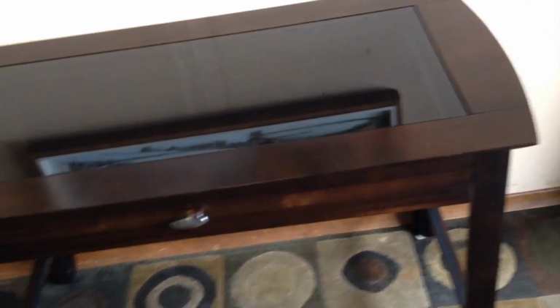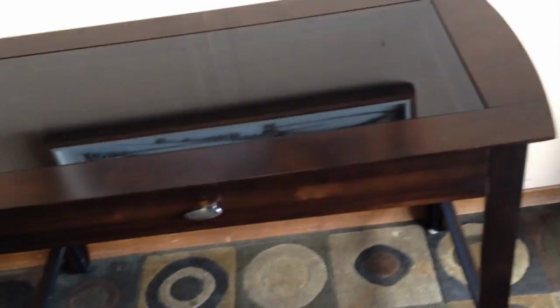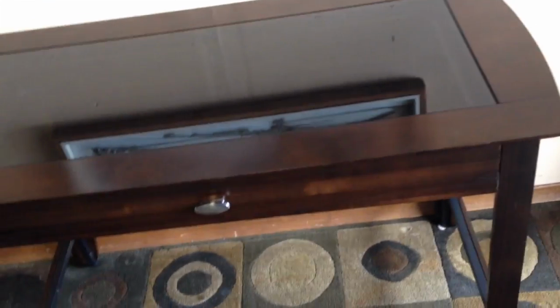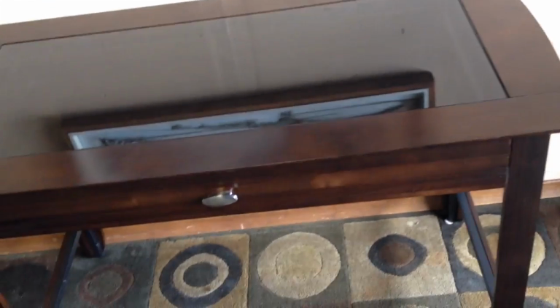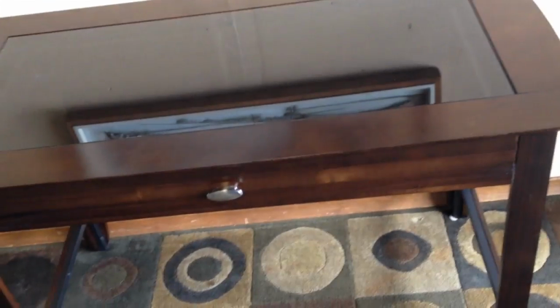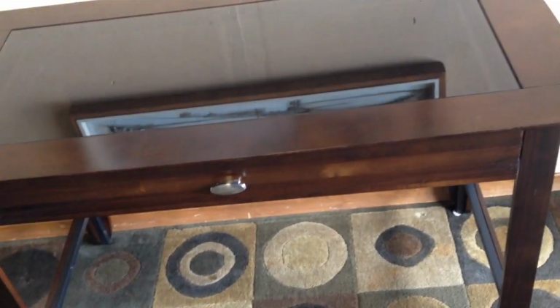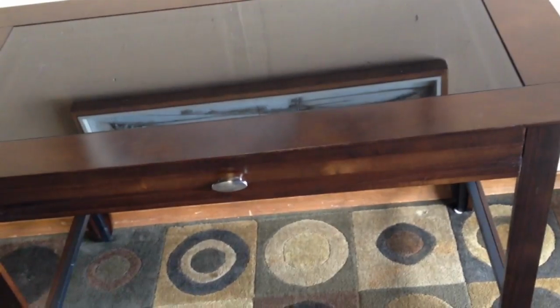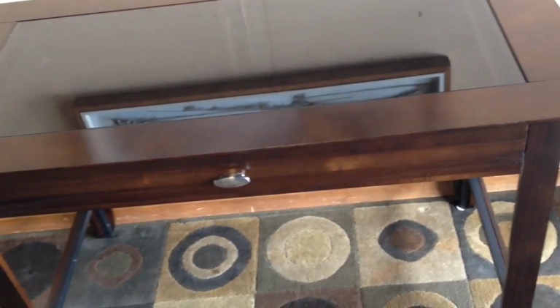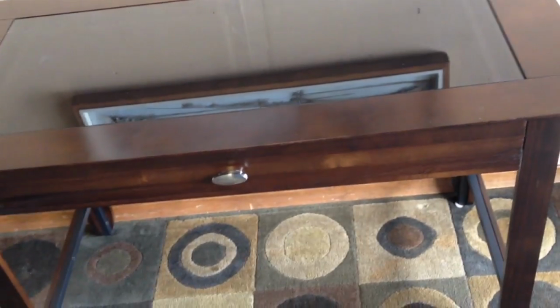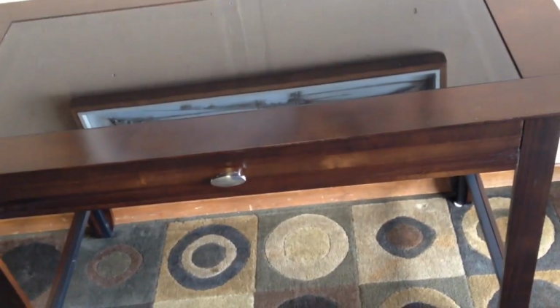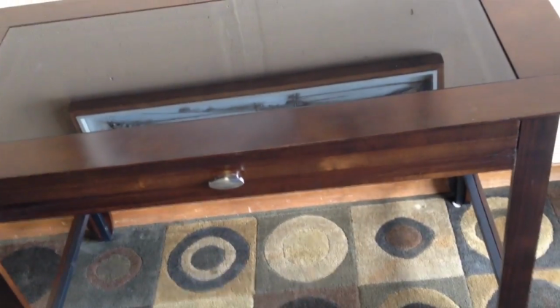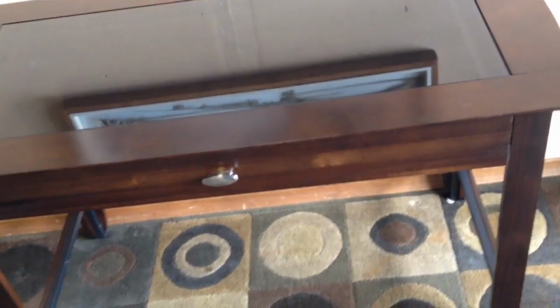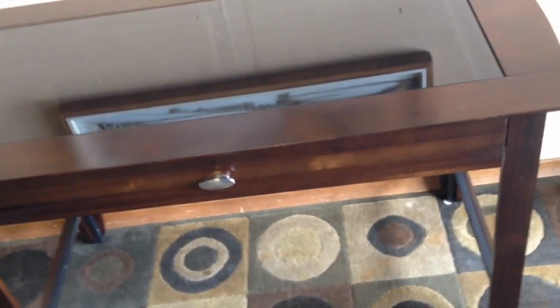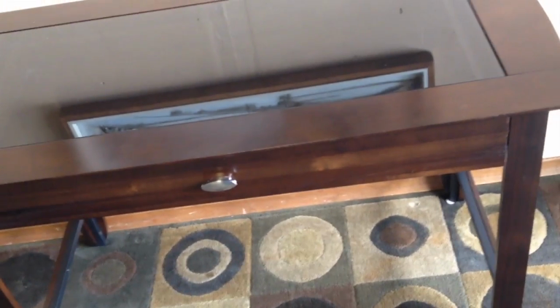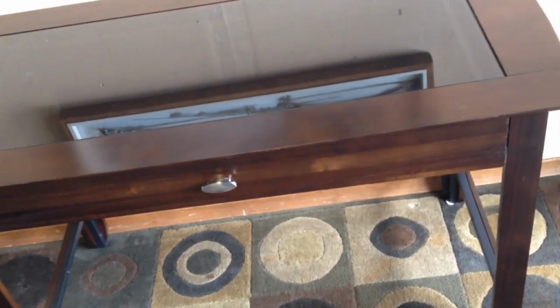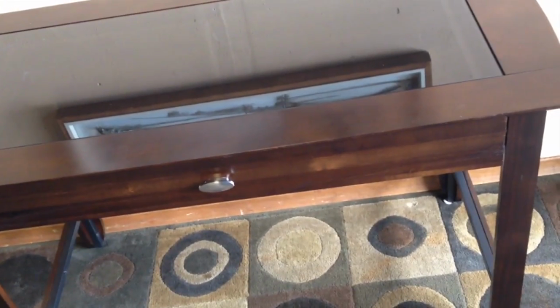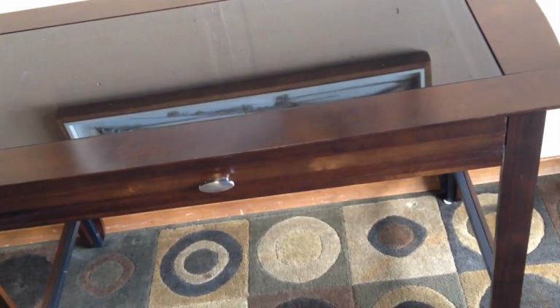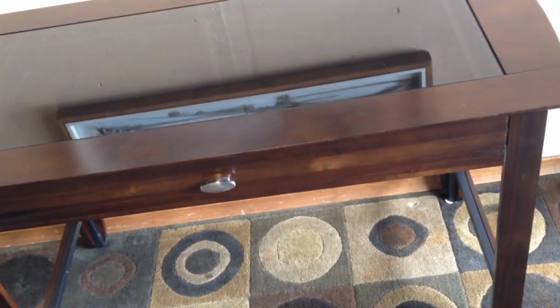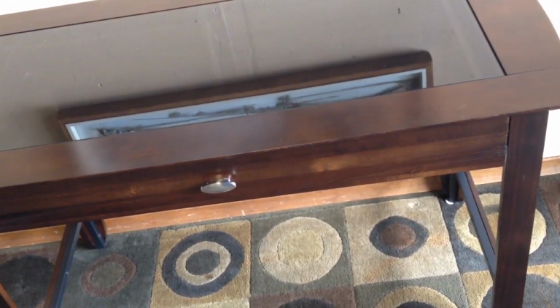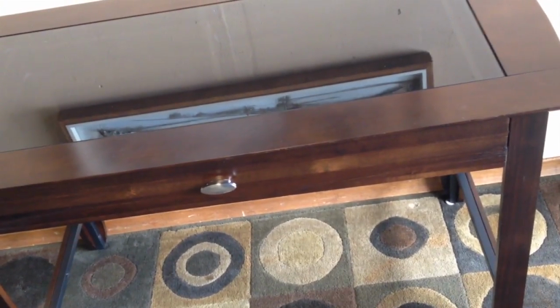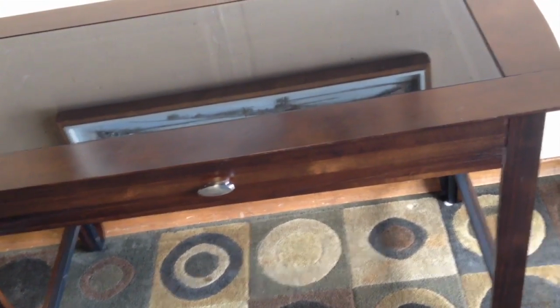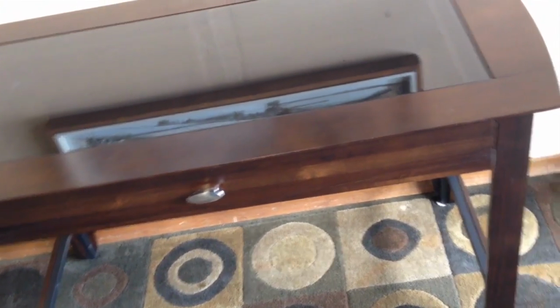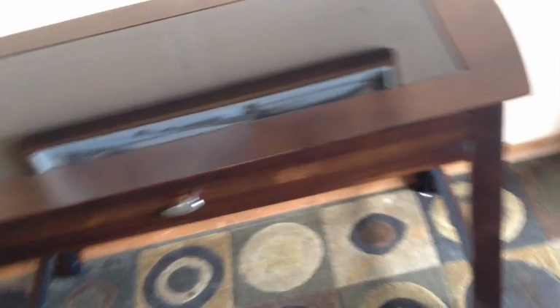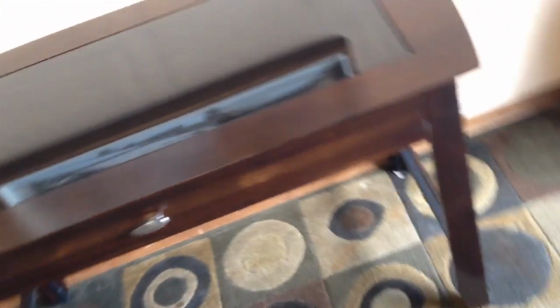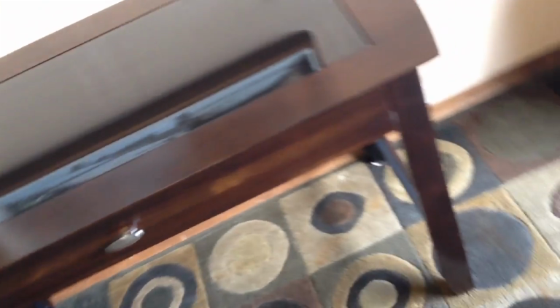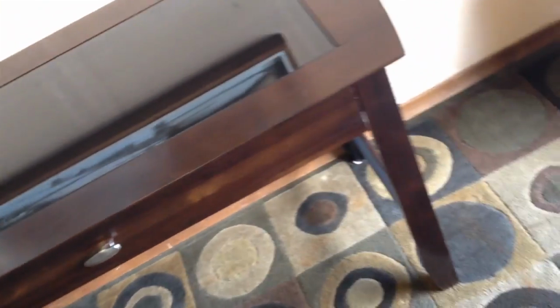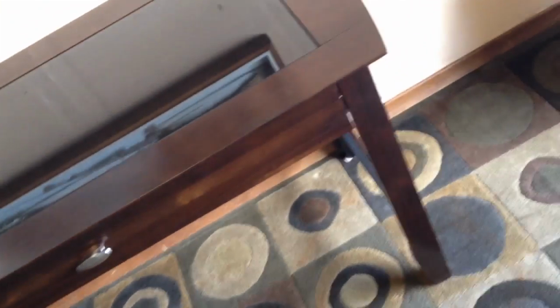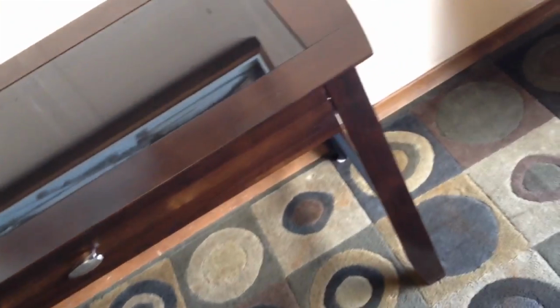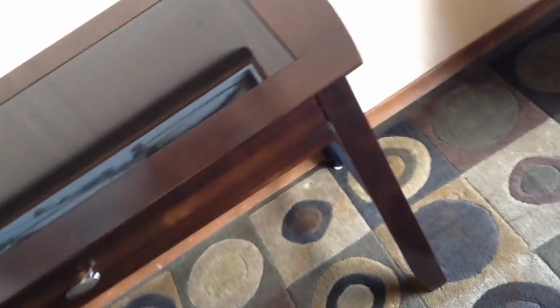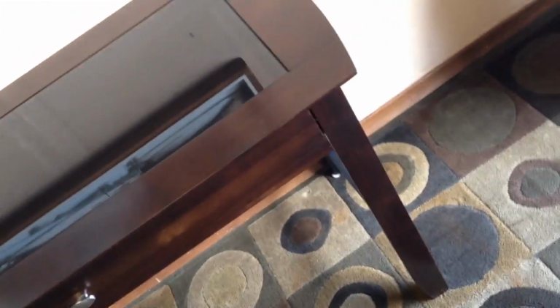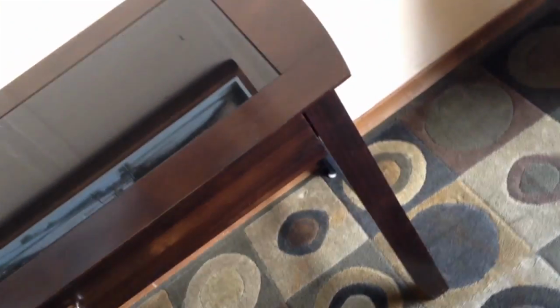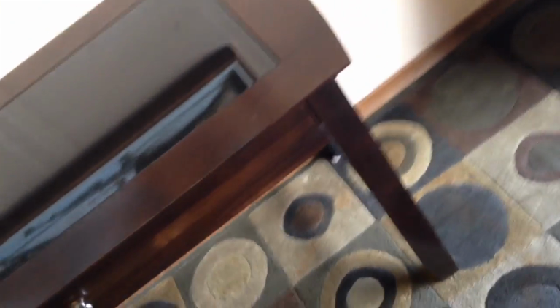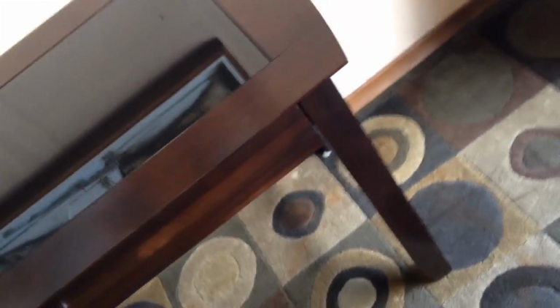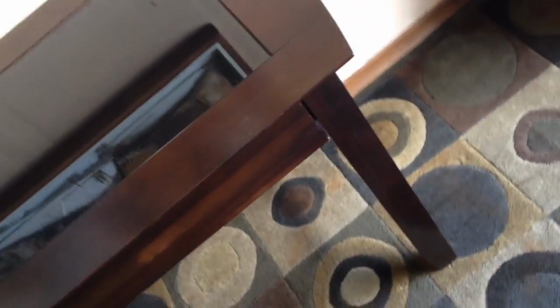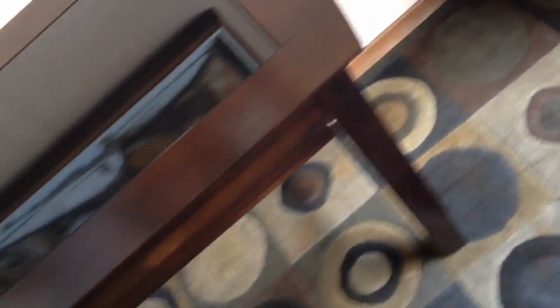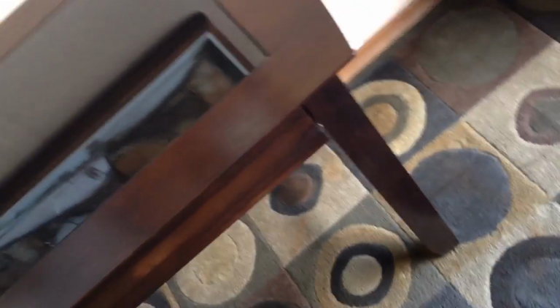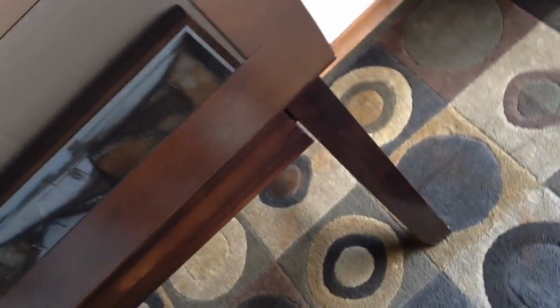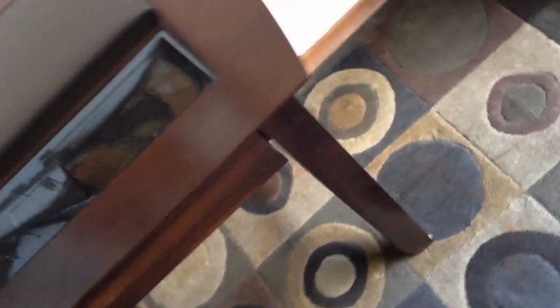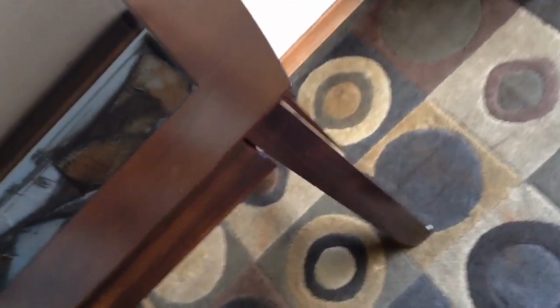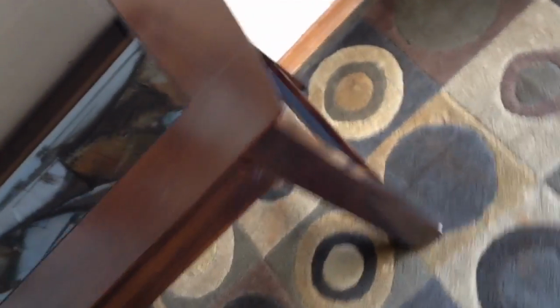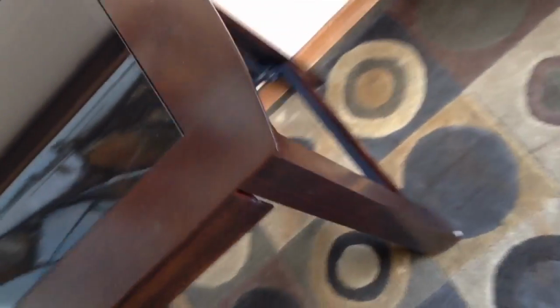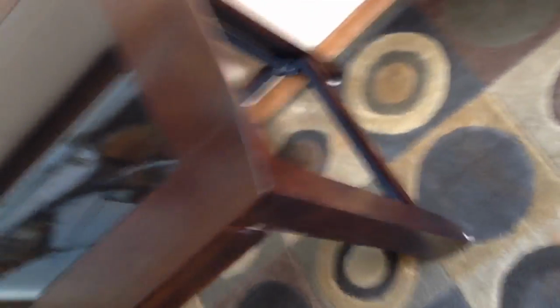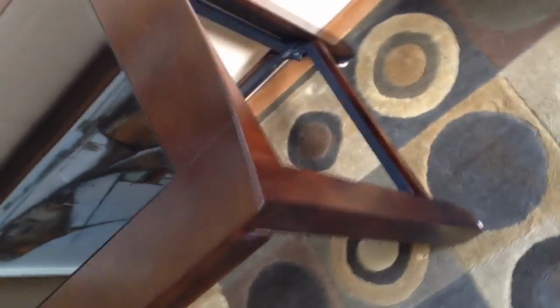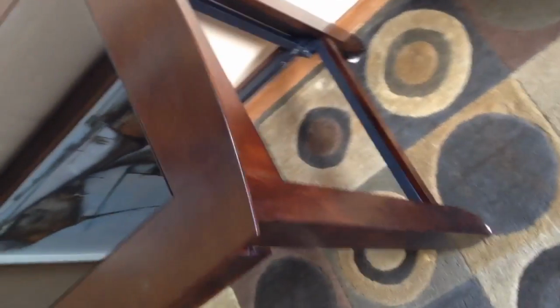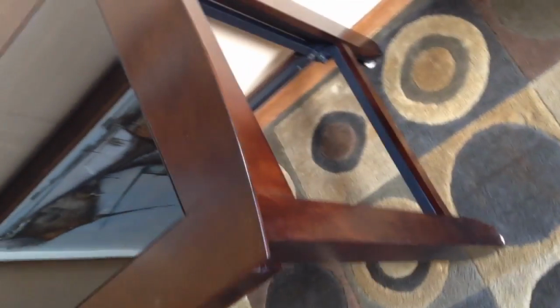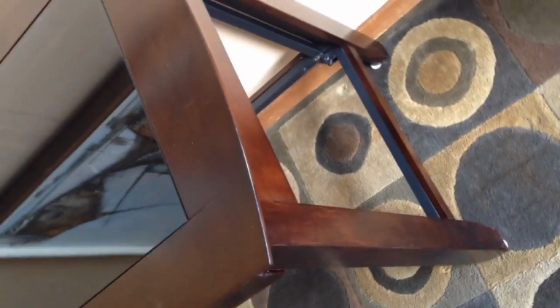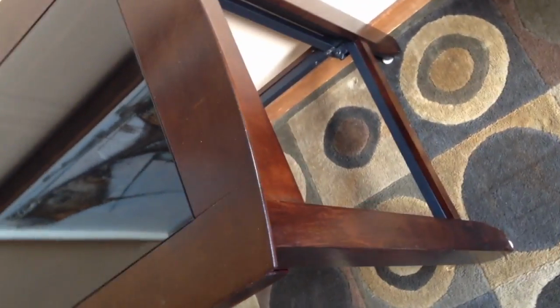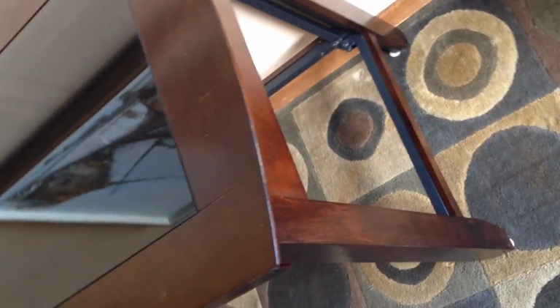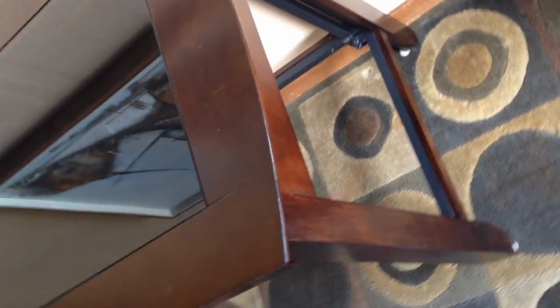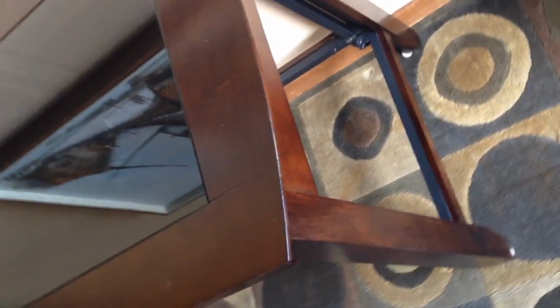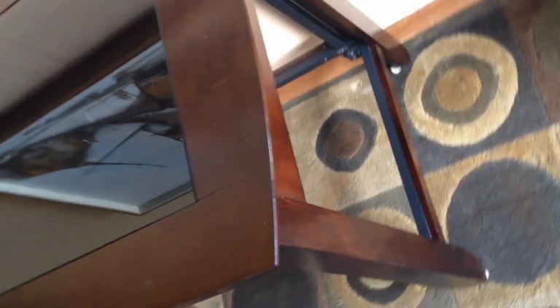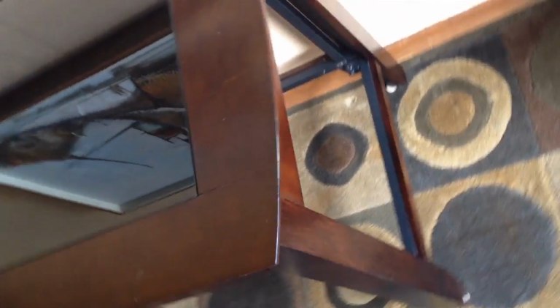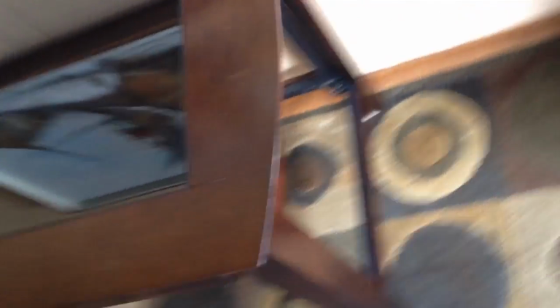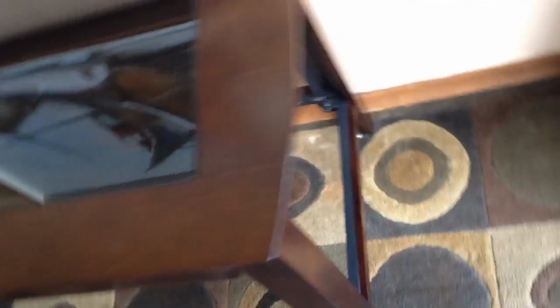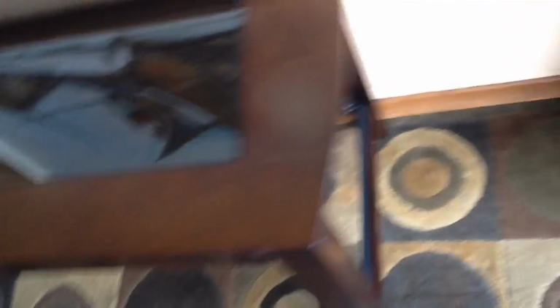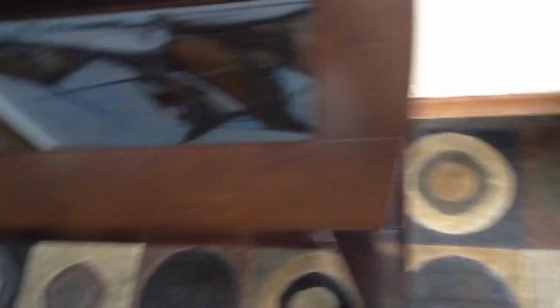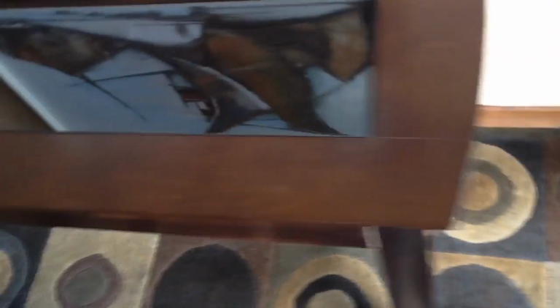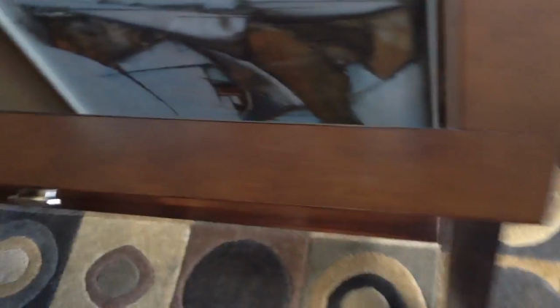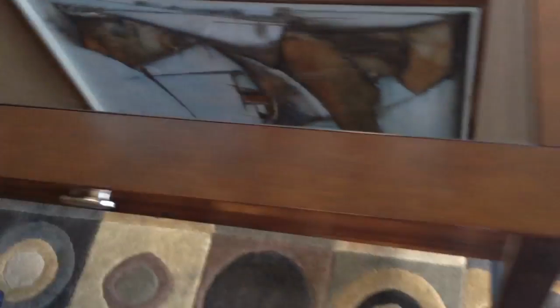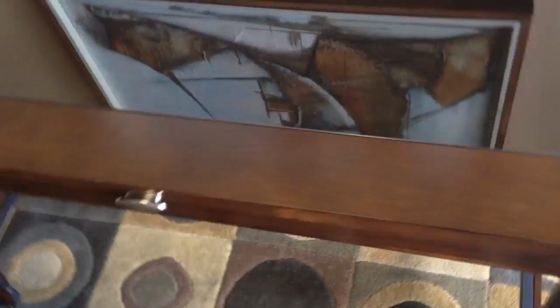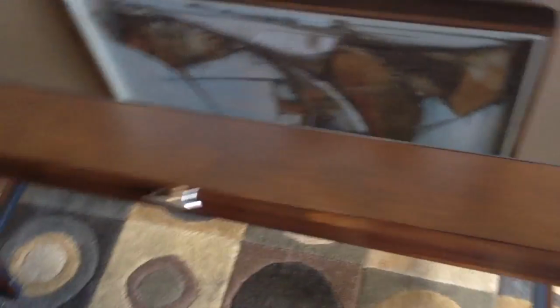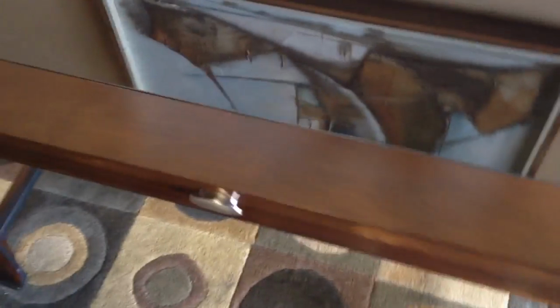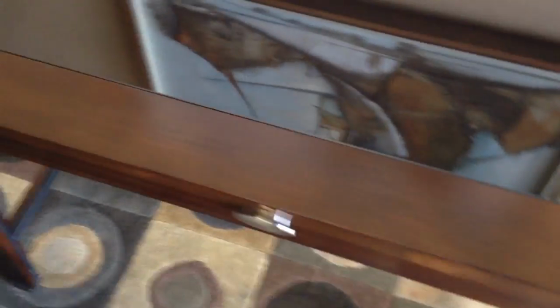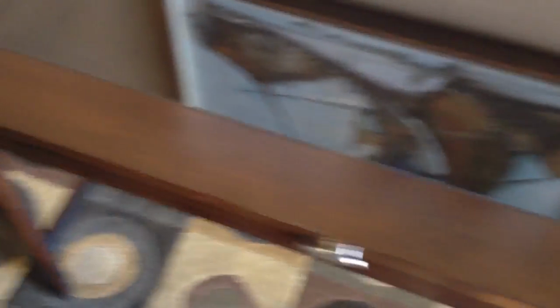48 inches from side to side as you see it here, 24 inches deep, and 30 inches high. It's a standard configuration for a desk or table.